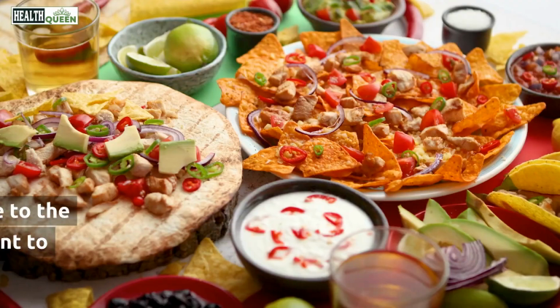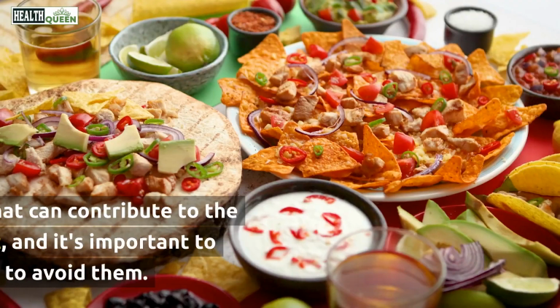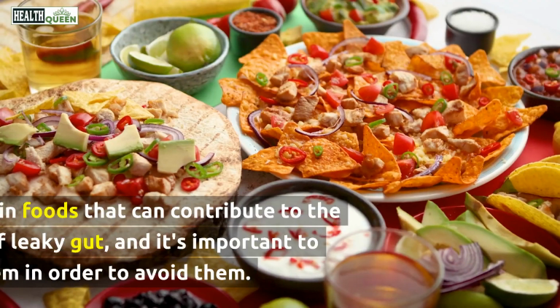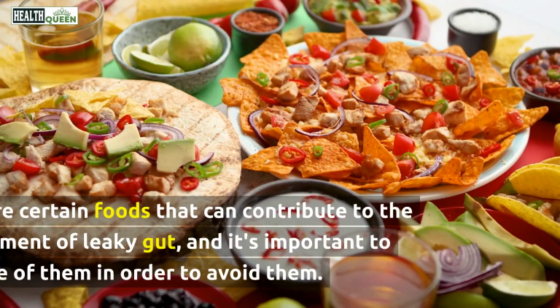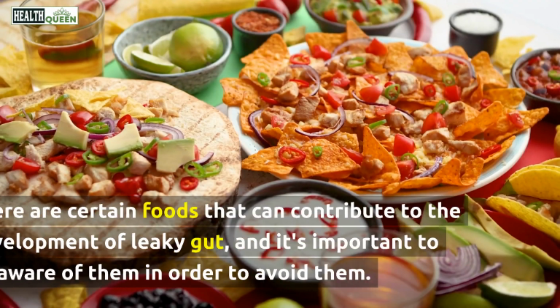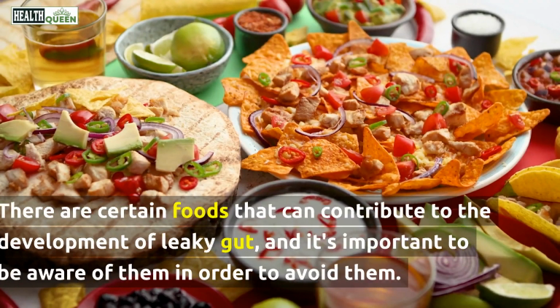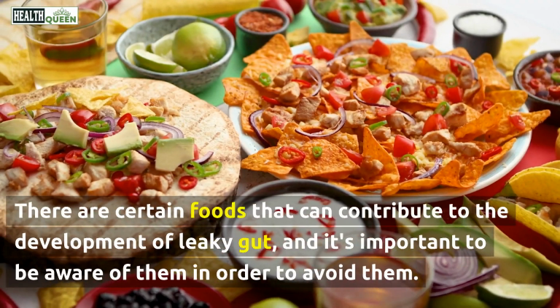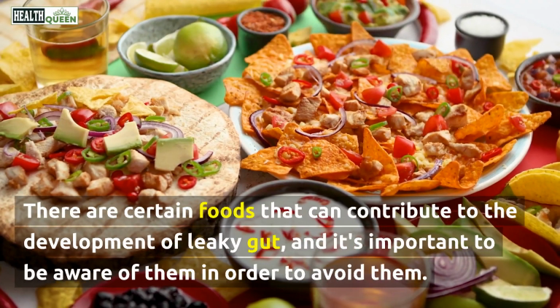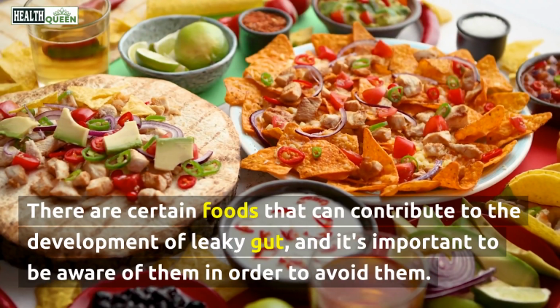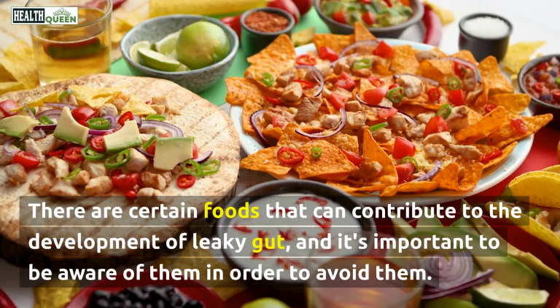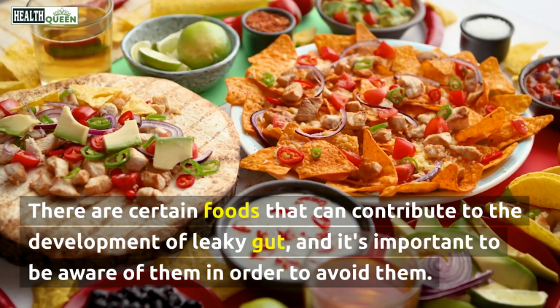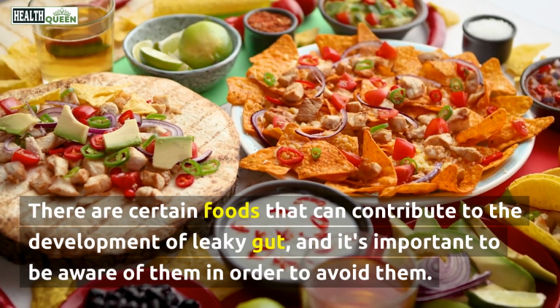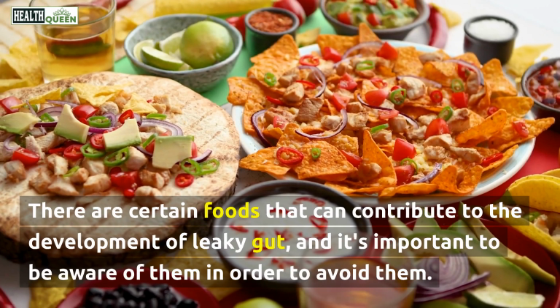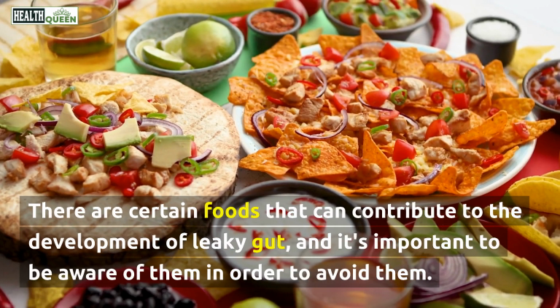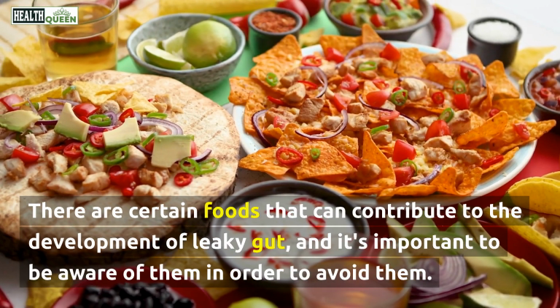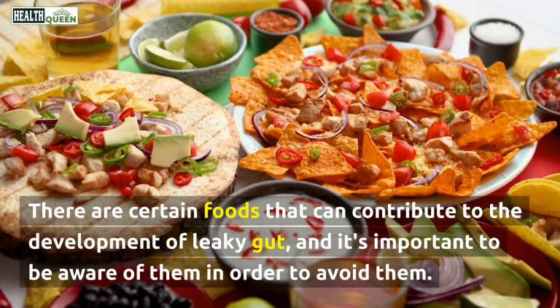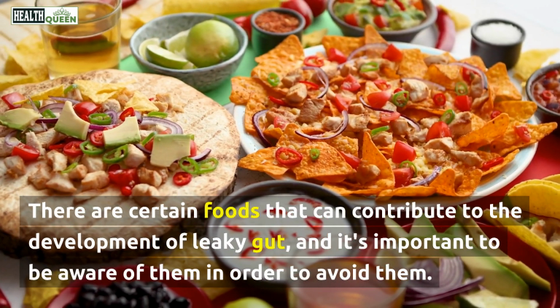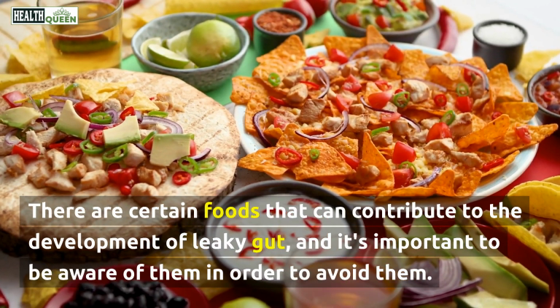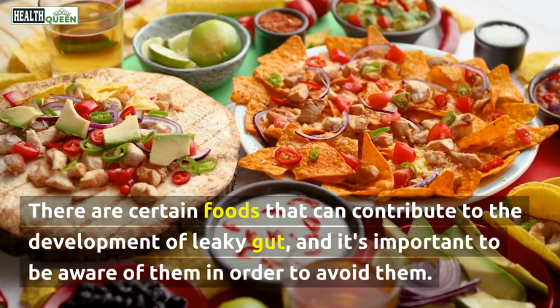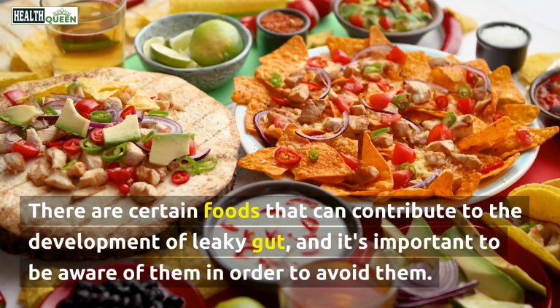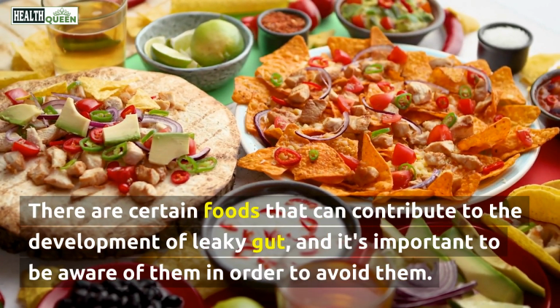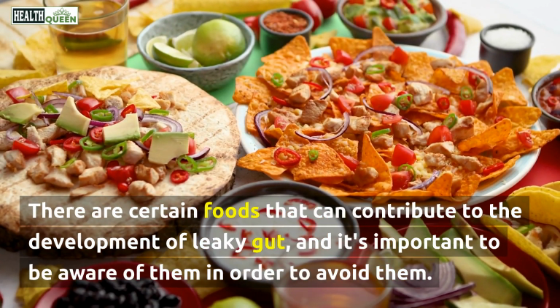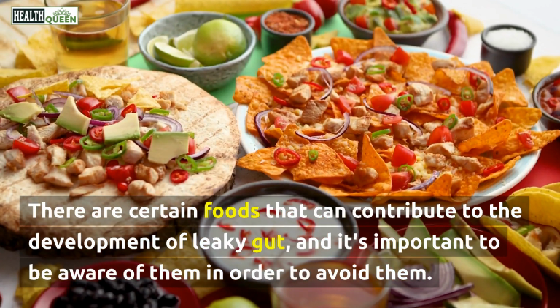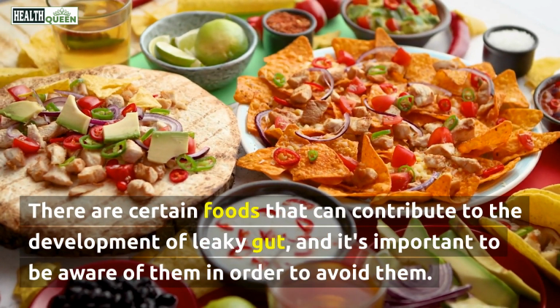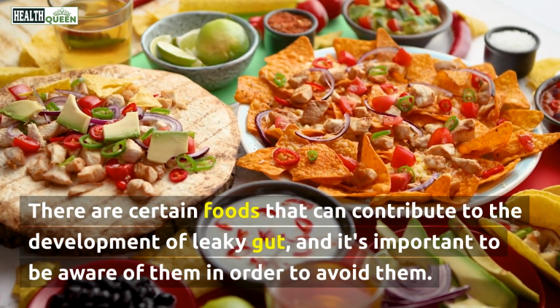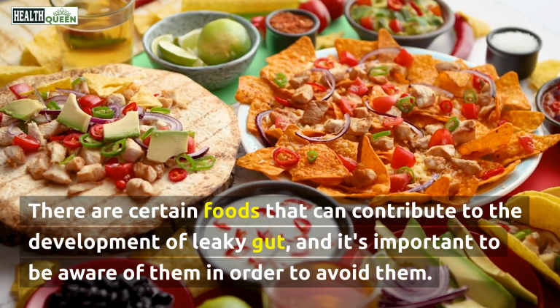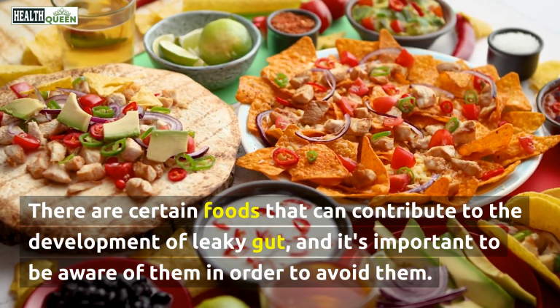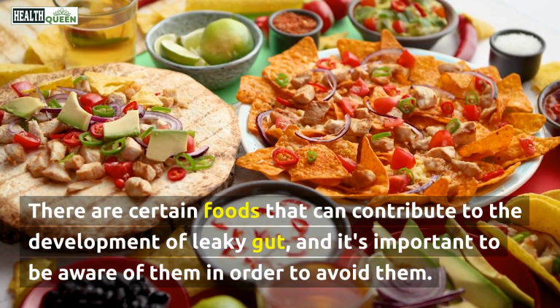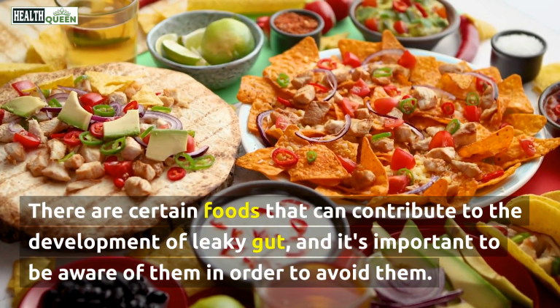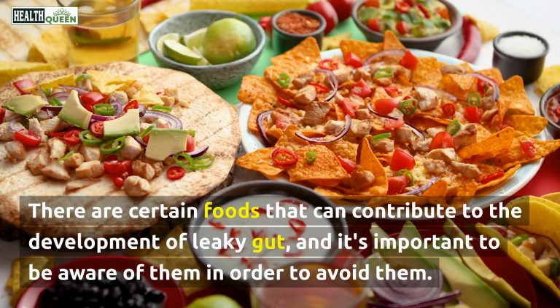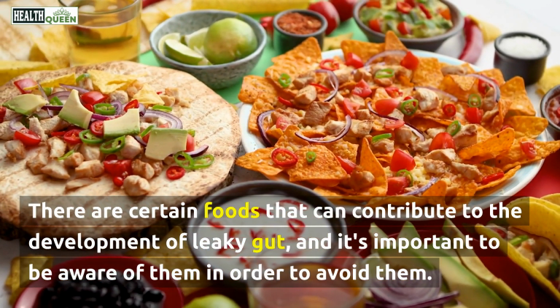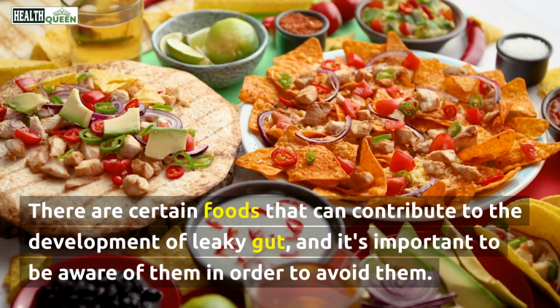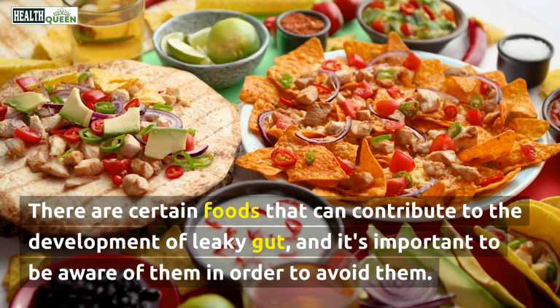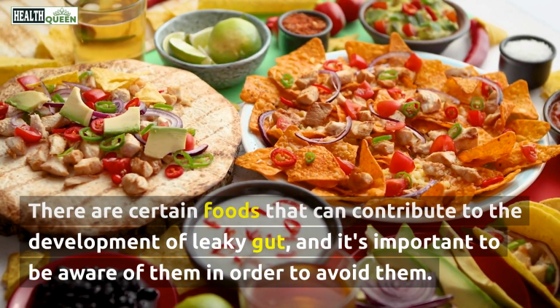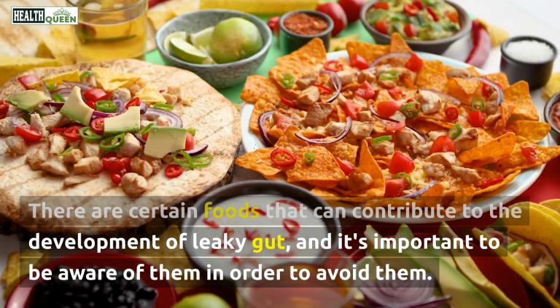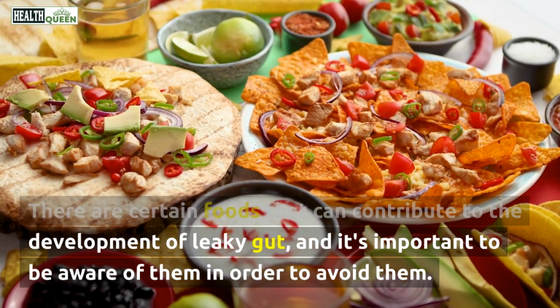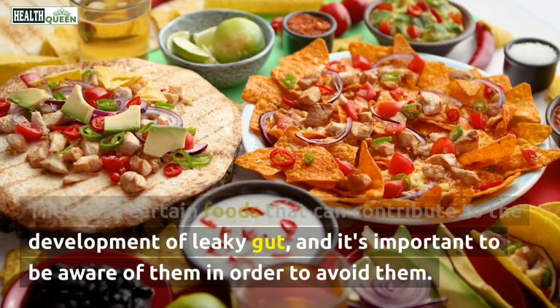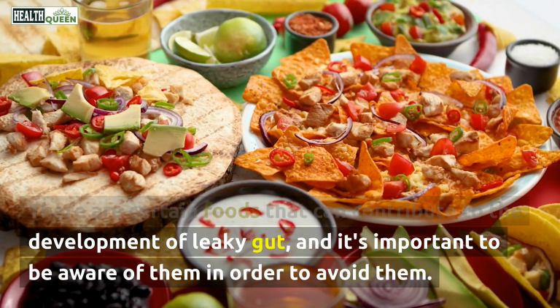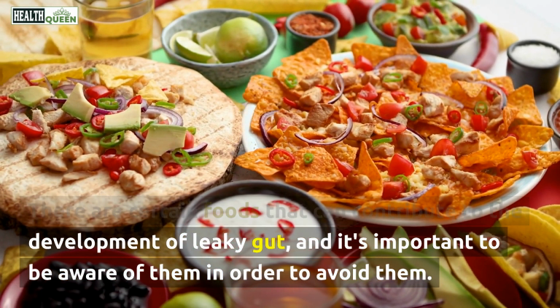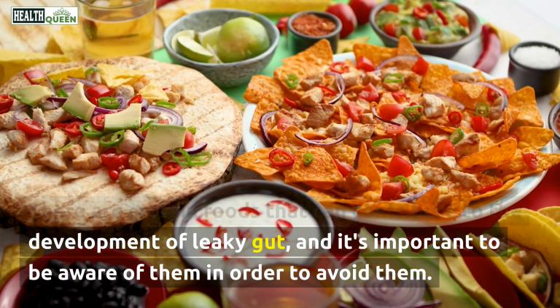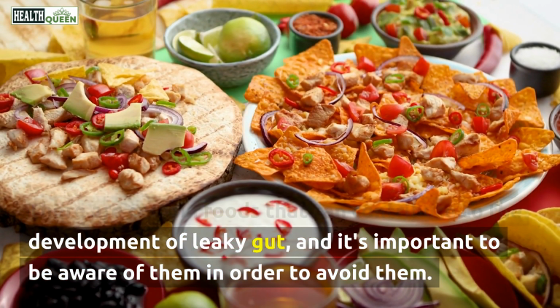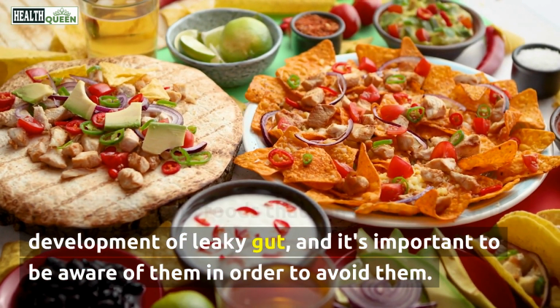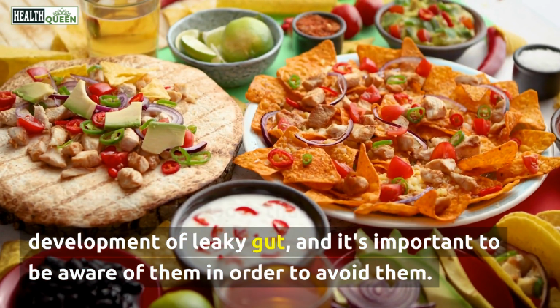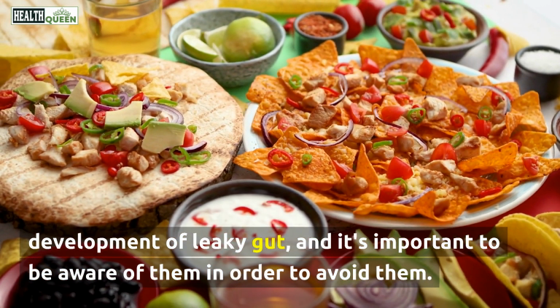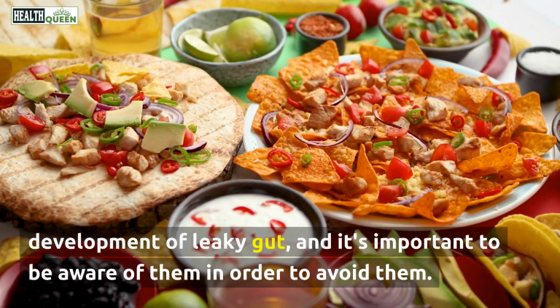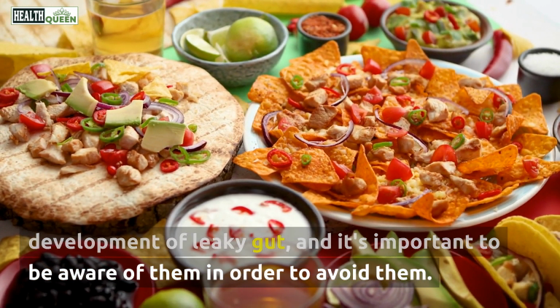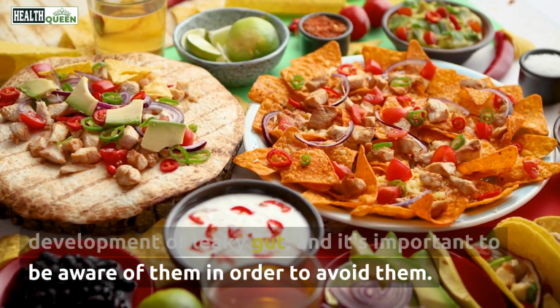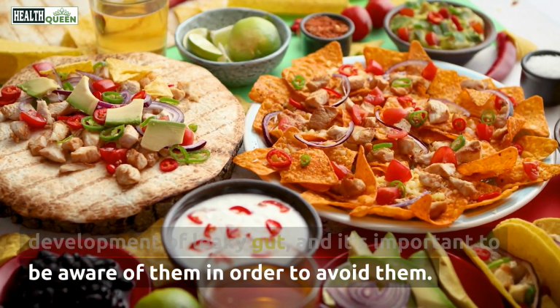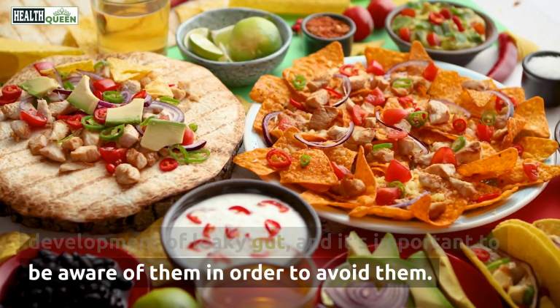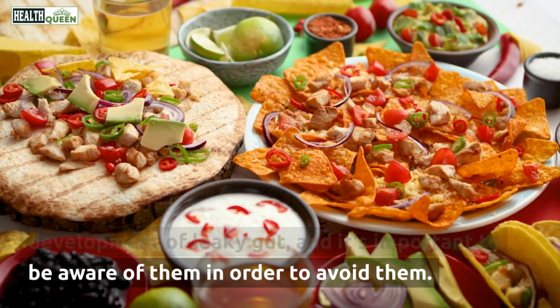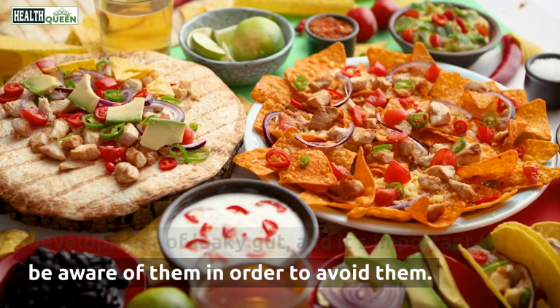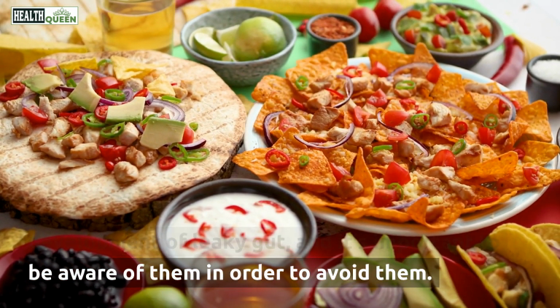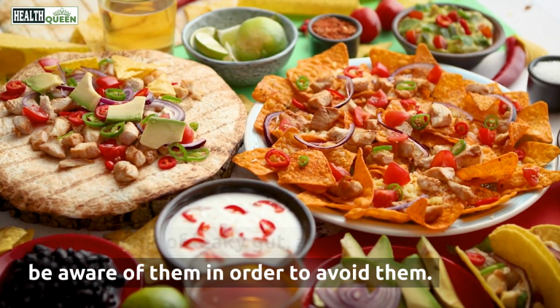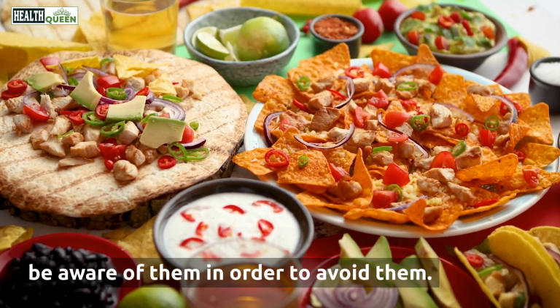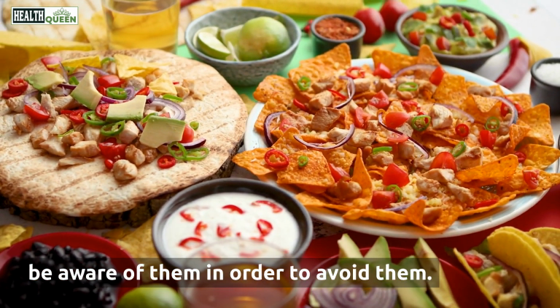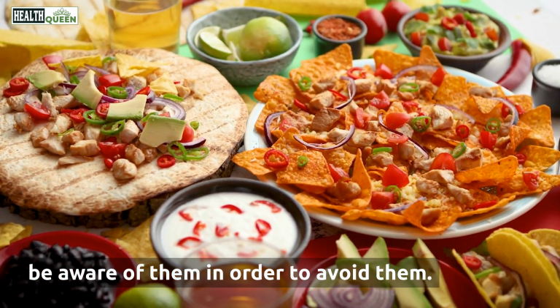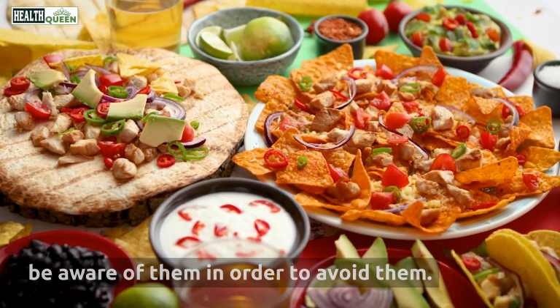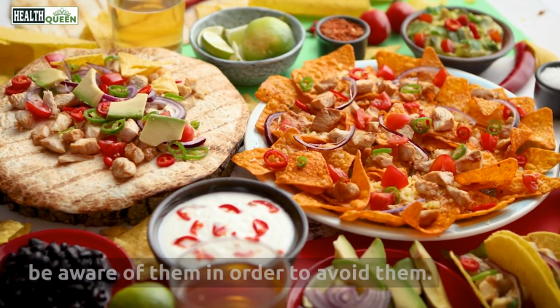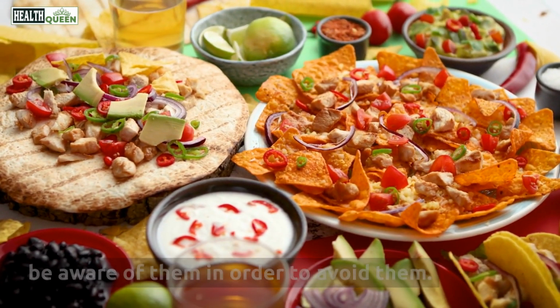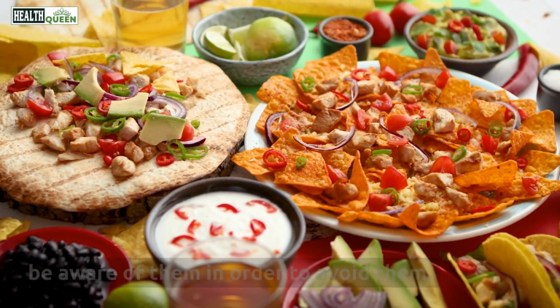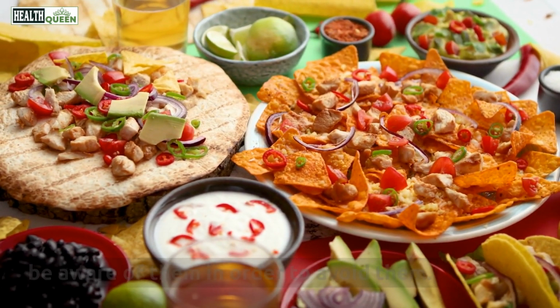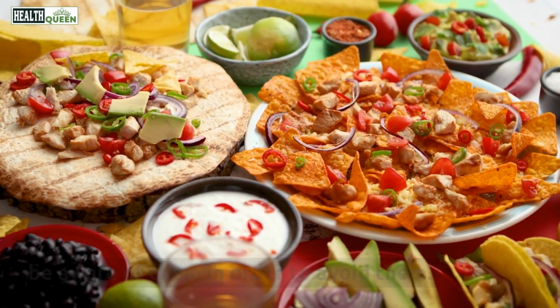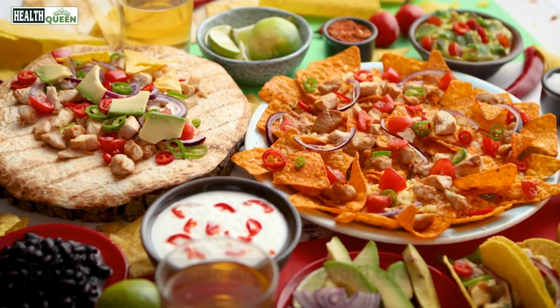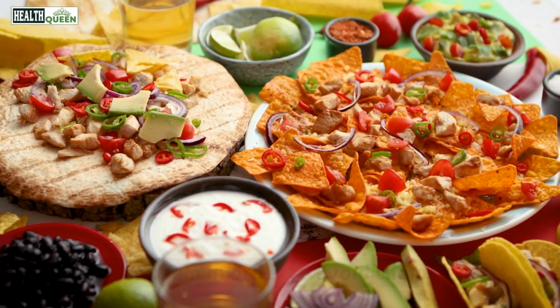There are certain foods that can contribute to the development of leaky gut, and it's important to be aware of them in order to avoid them.